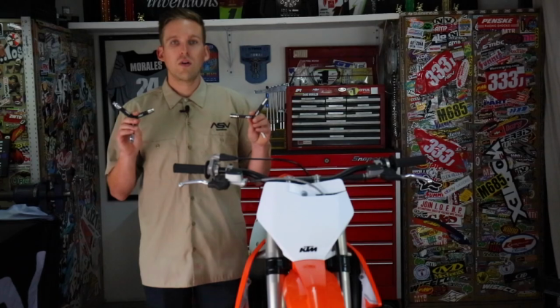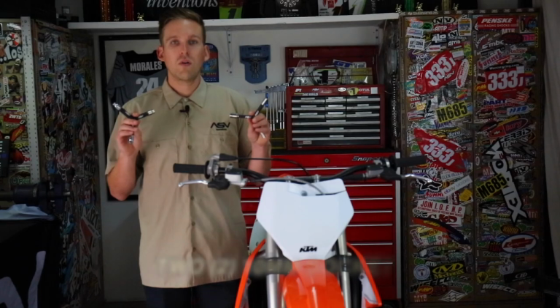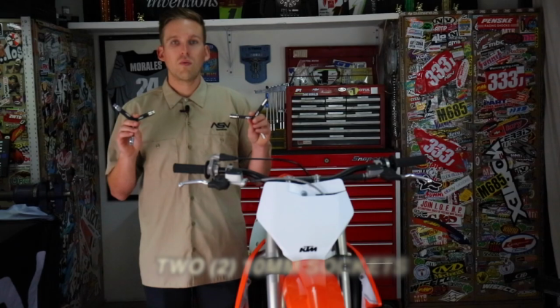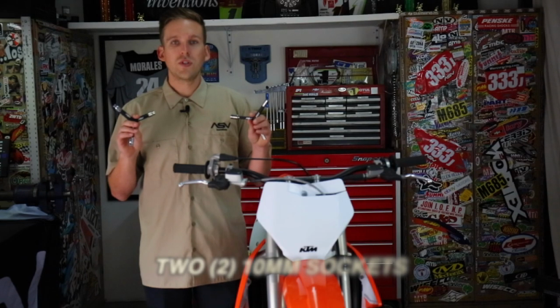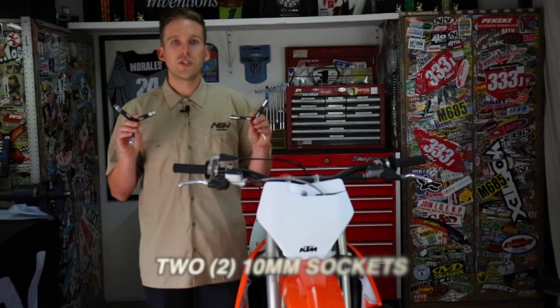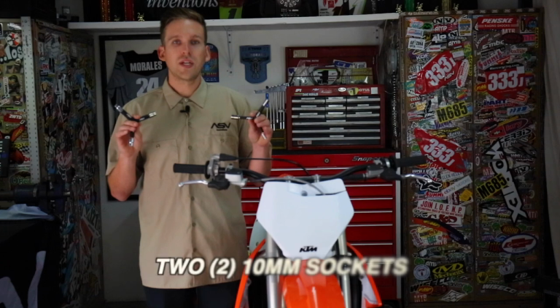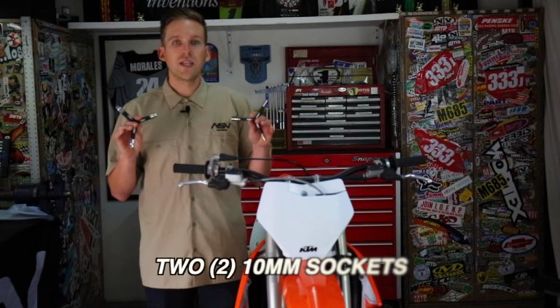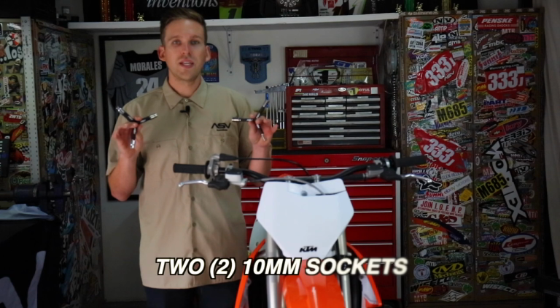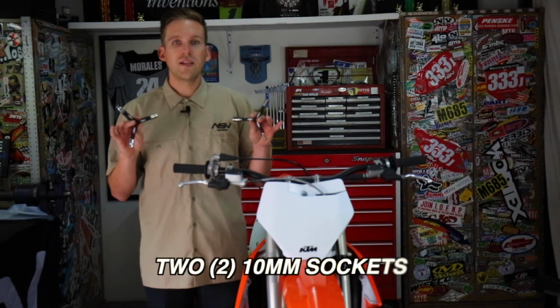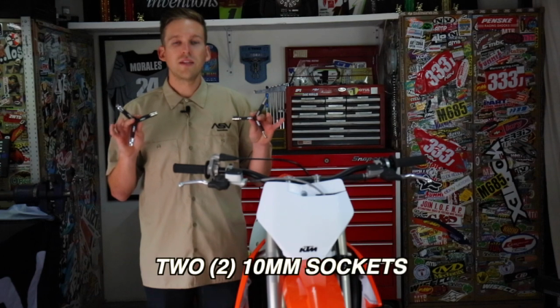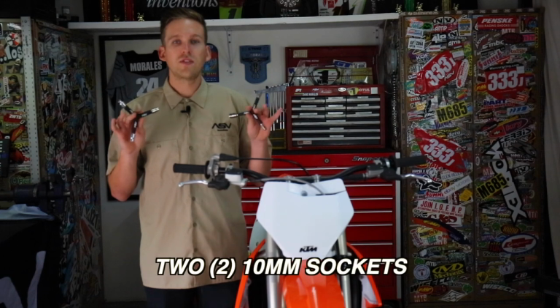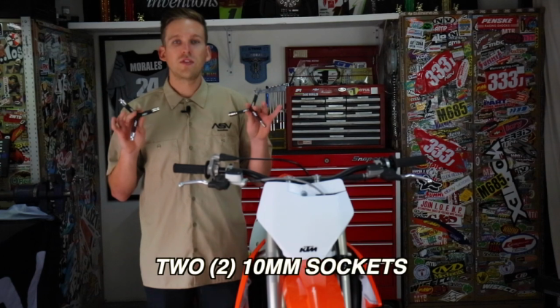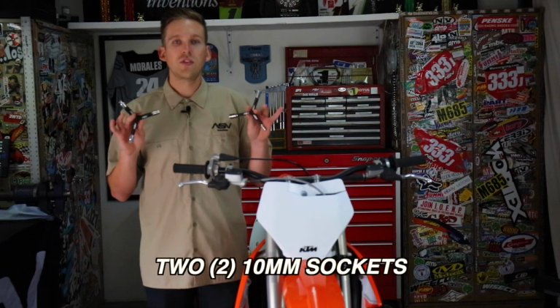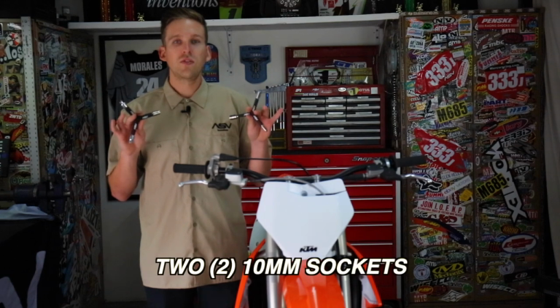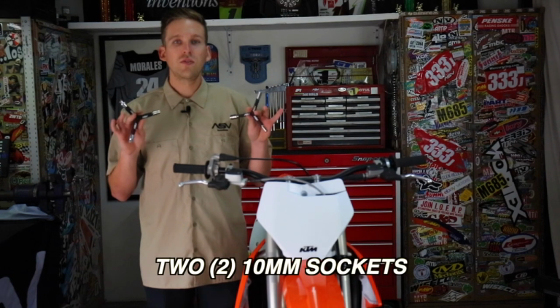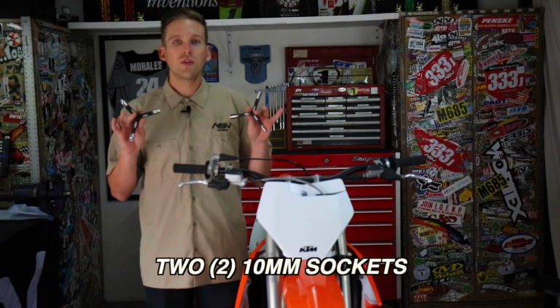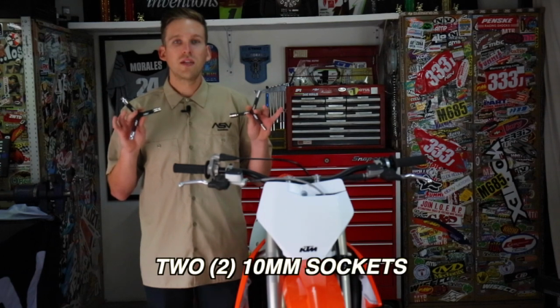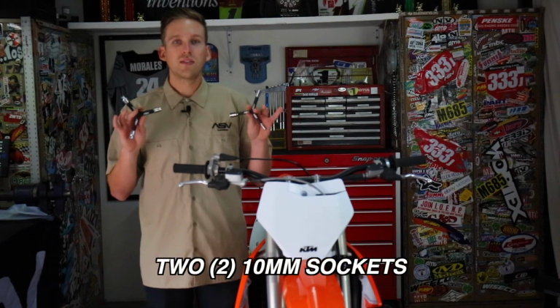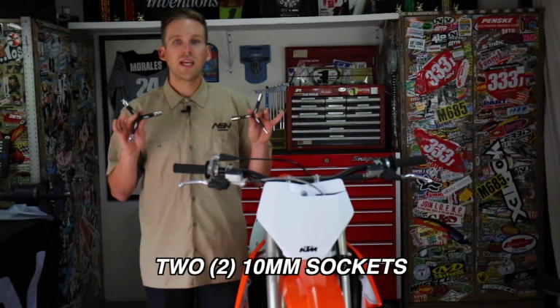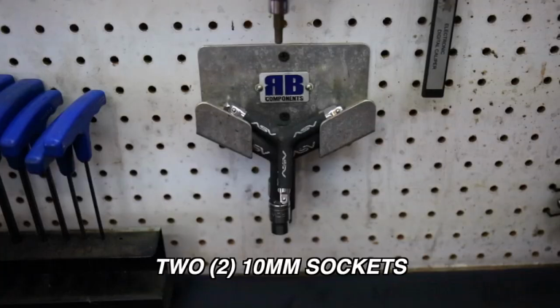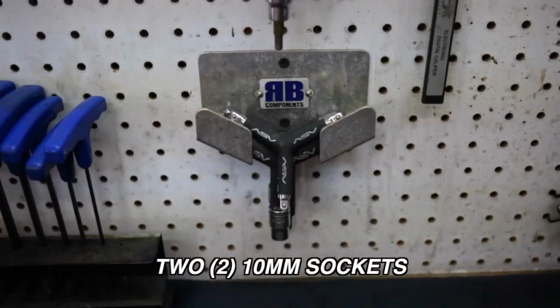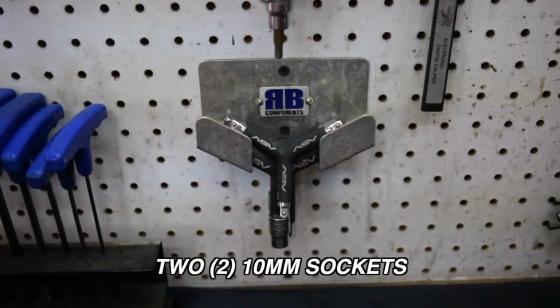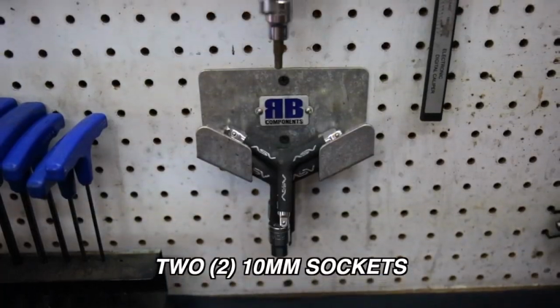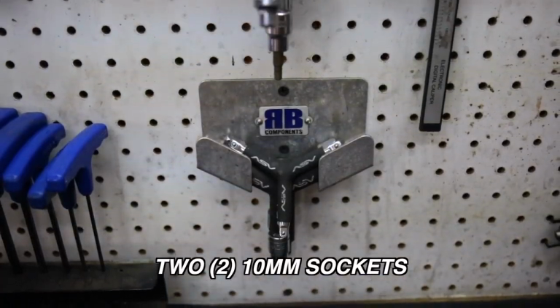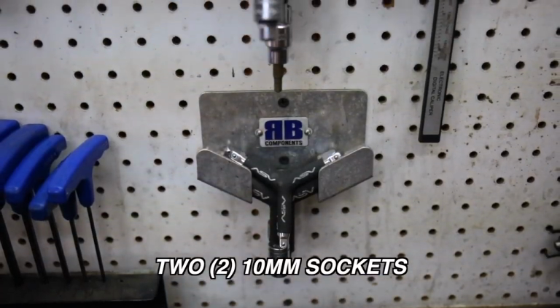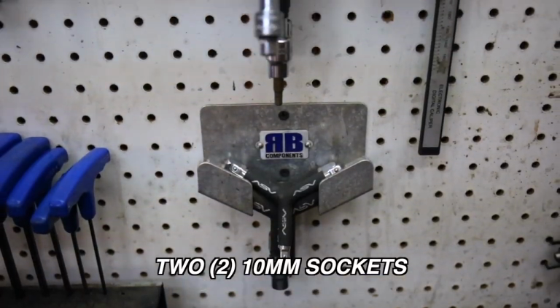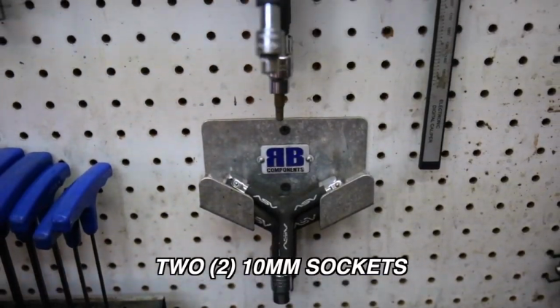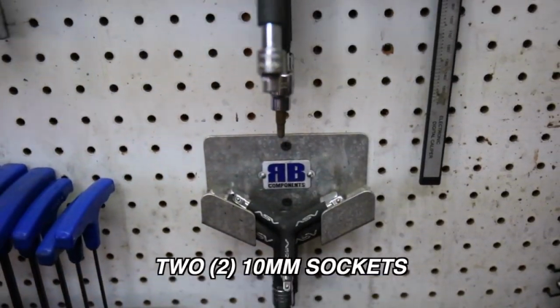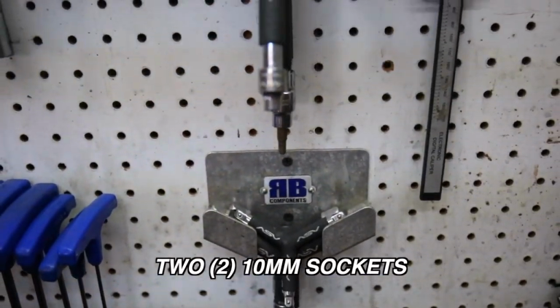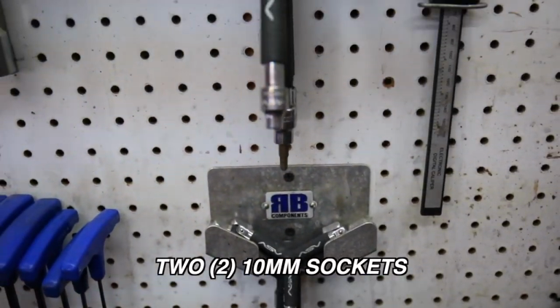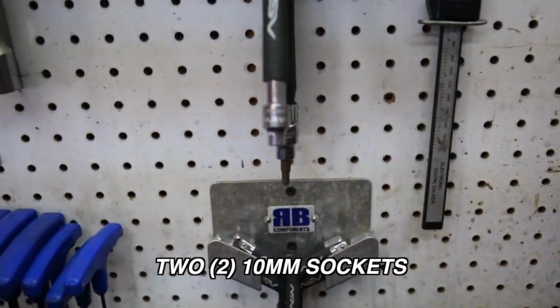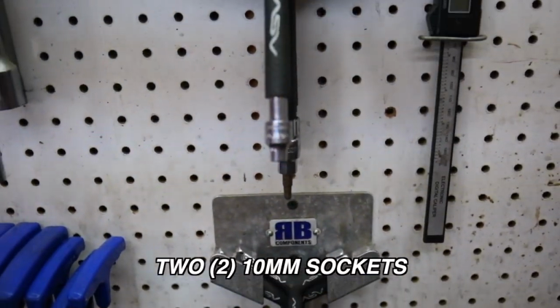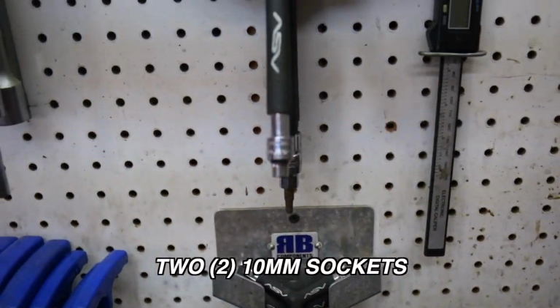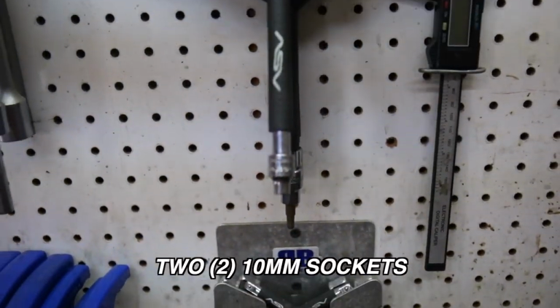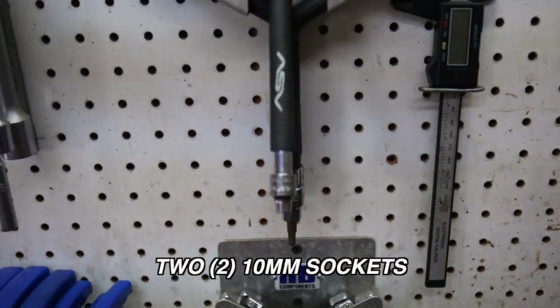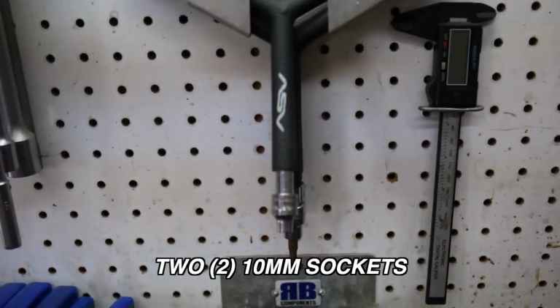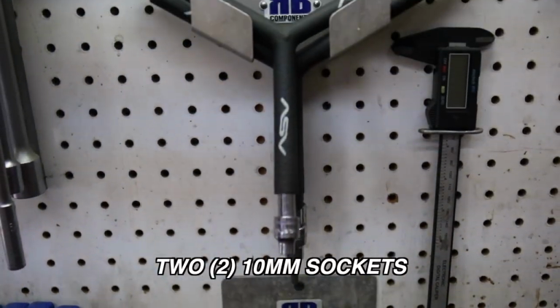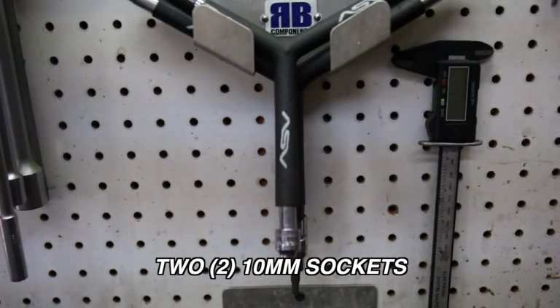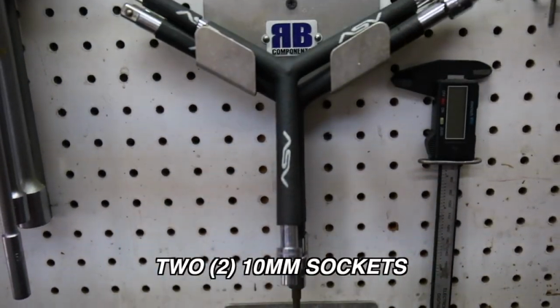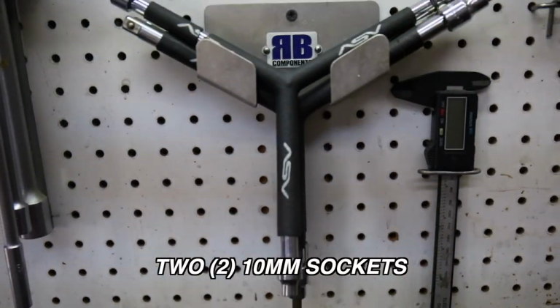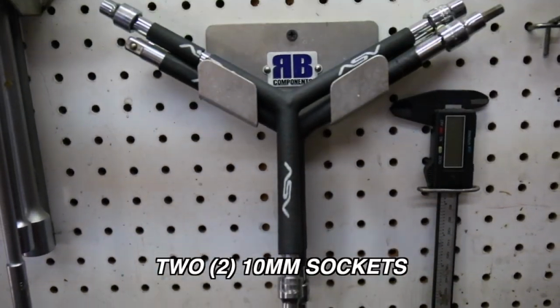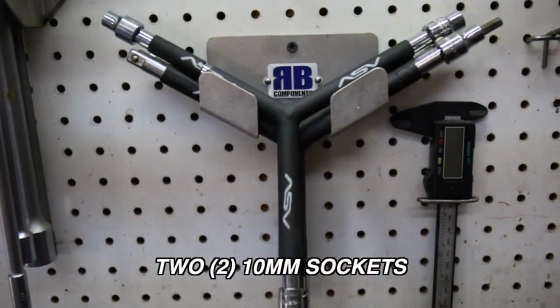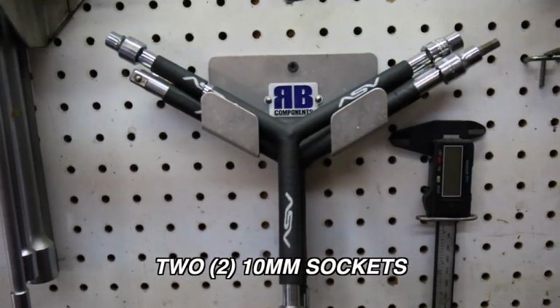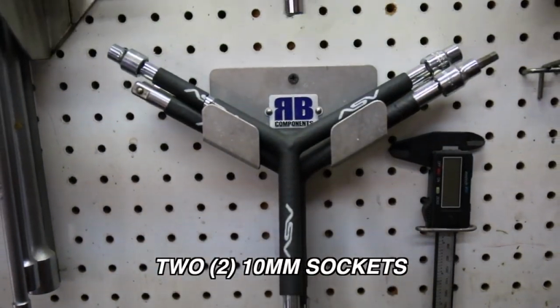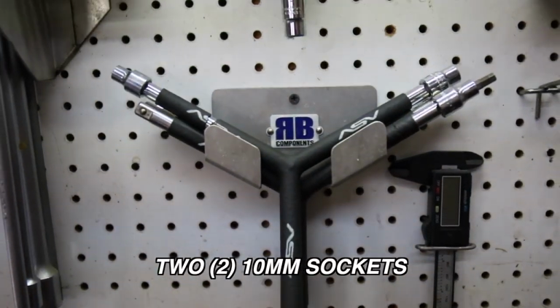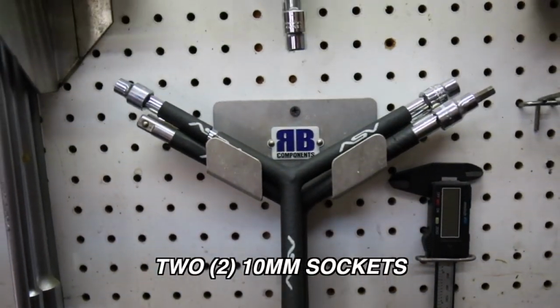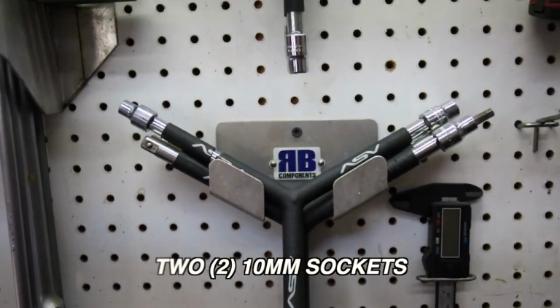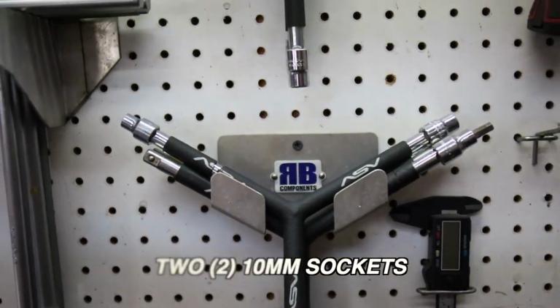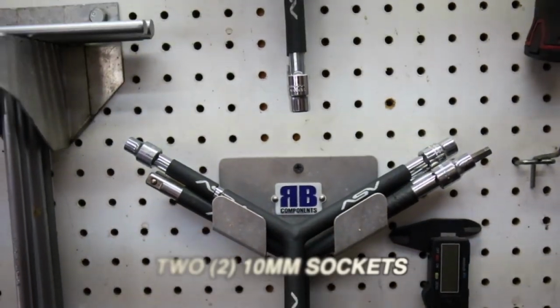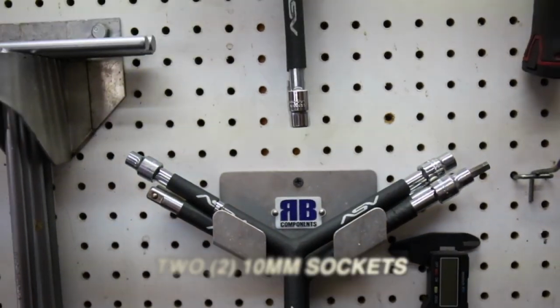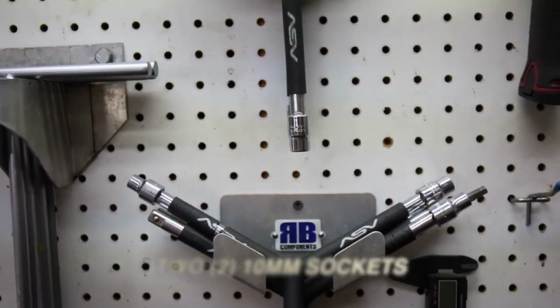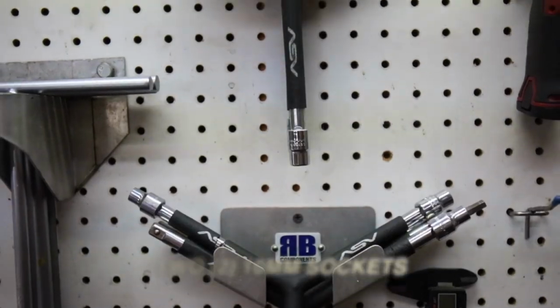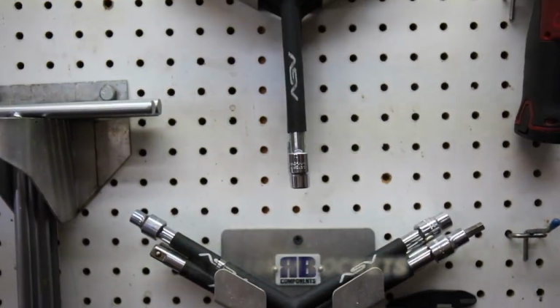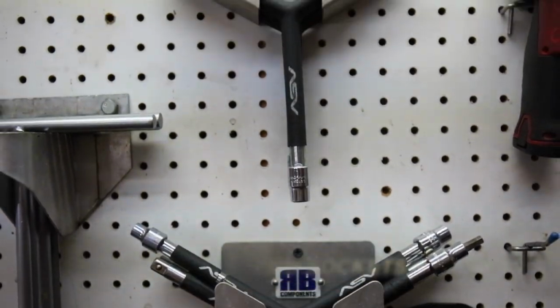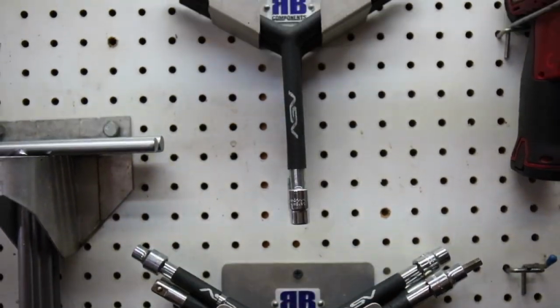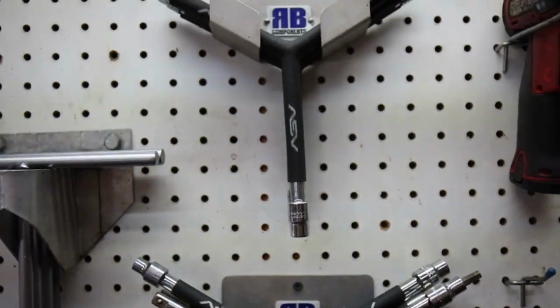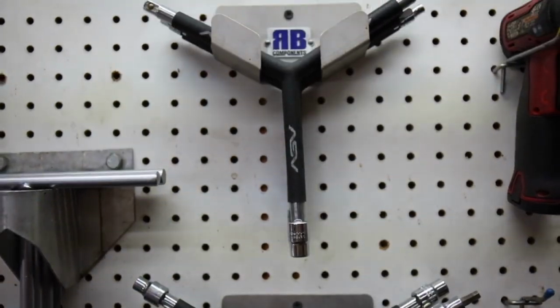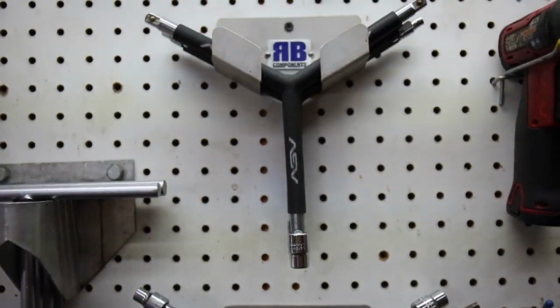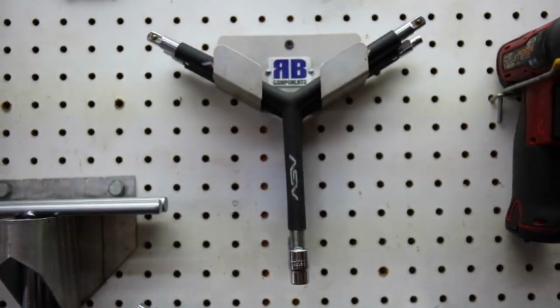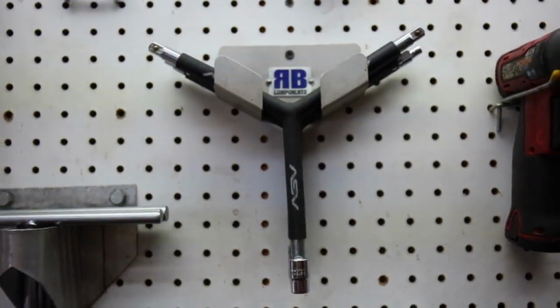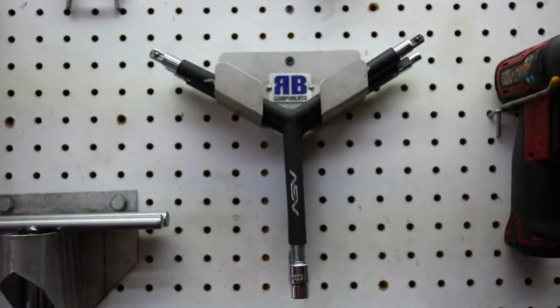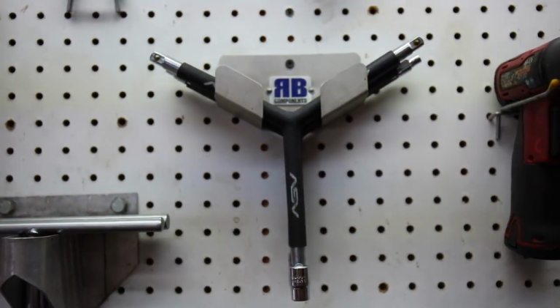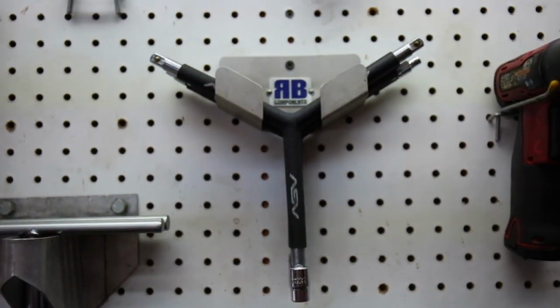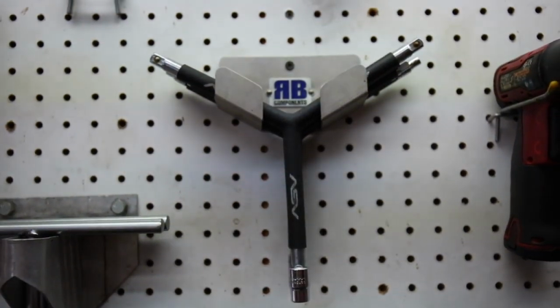What you're going to need is two 10 millimeter sockets. We prefer to use the ASV Y handle tool available on the ASV website.